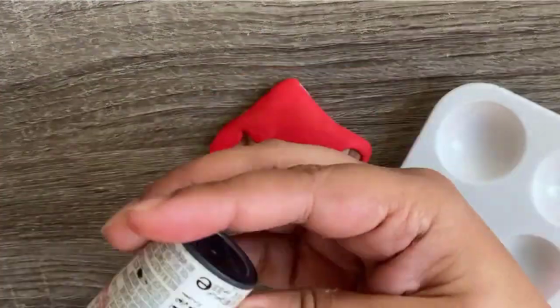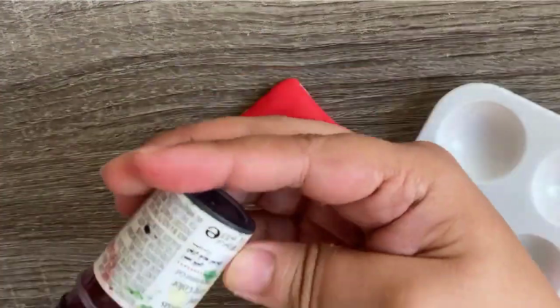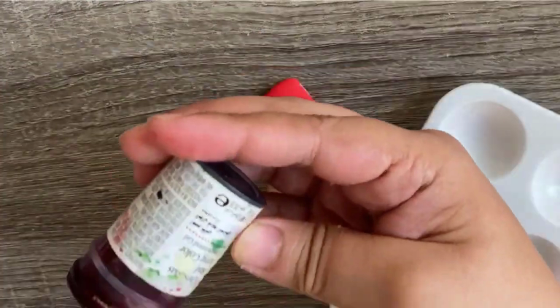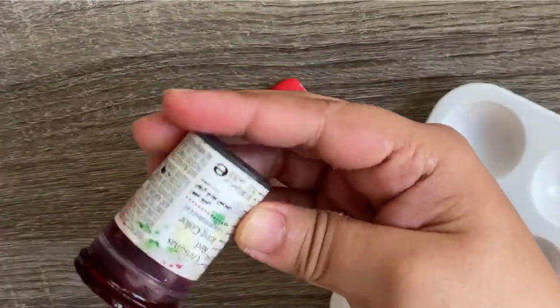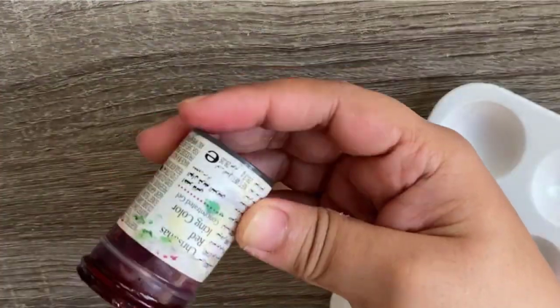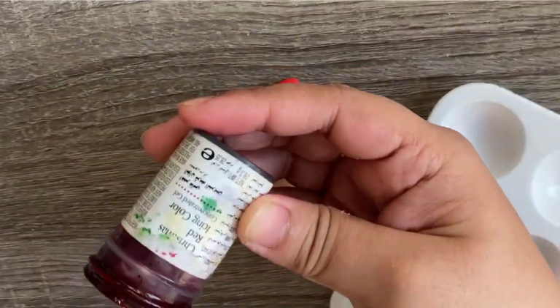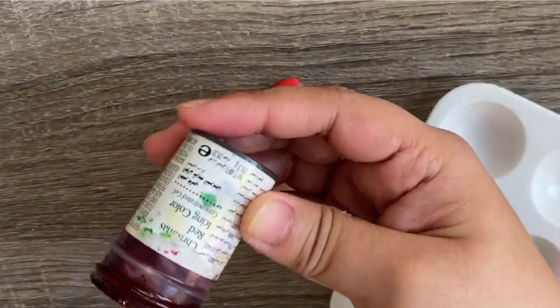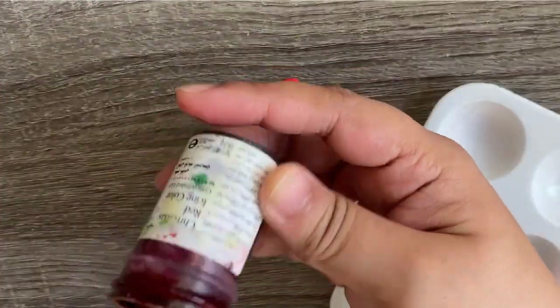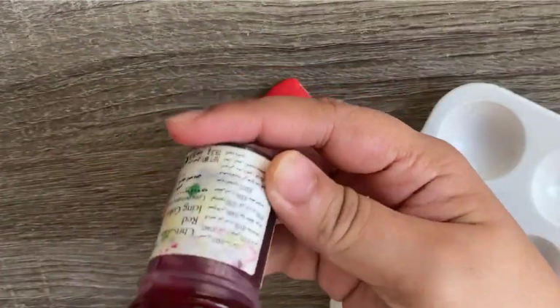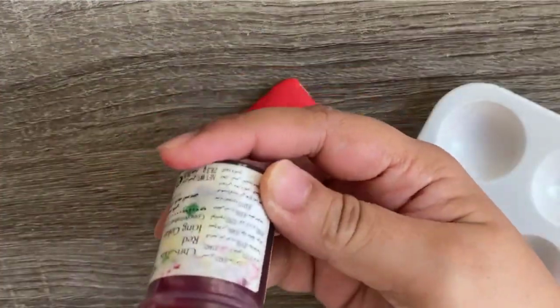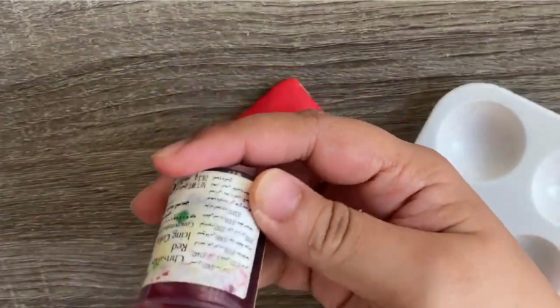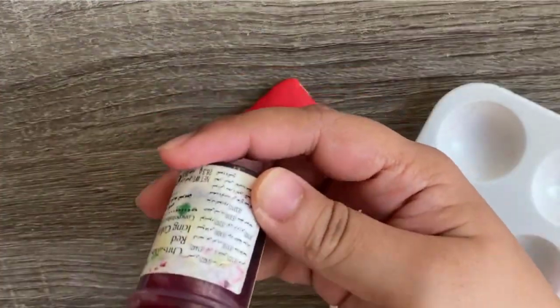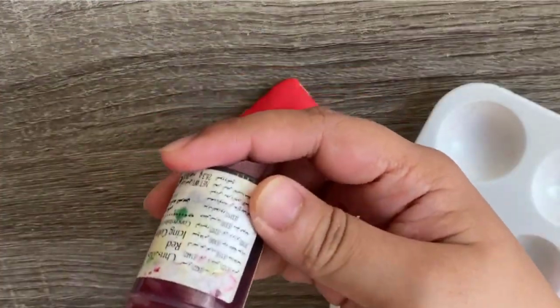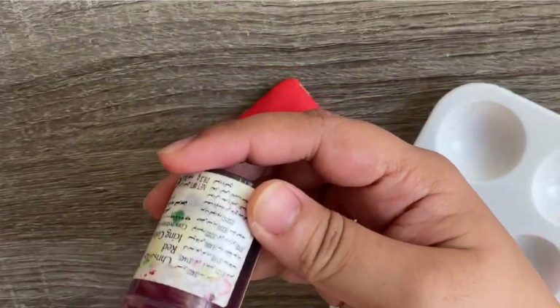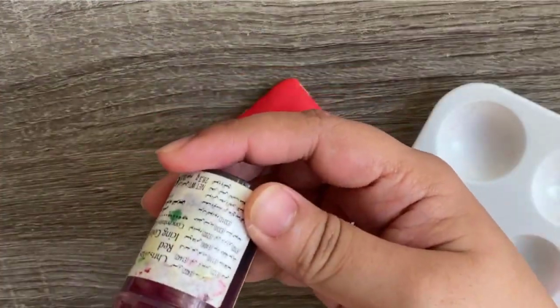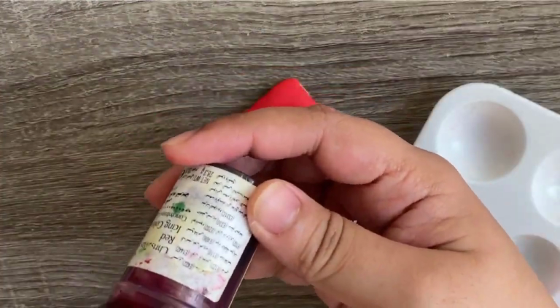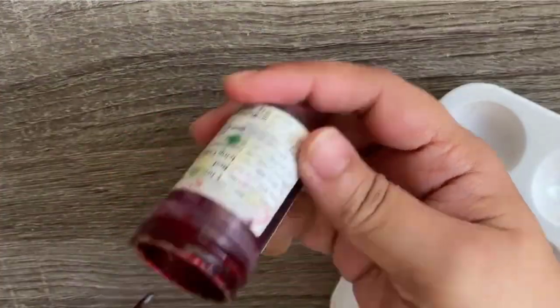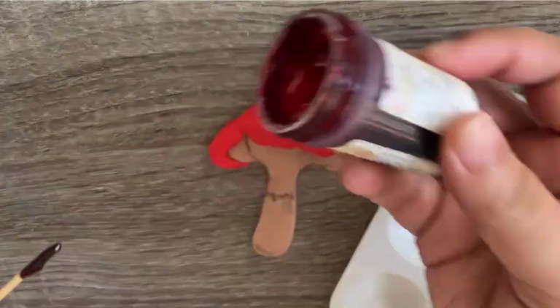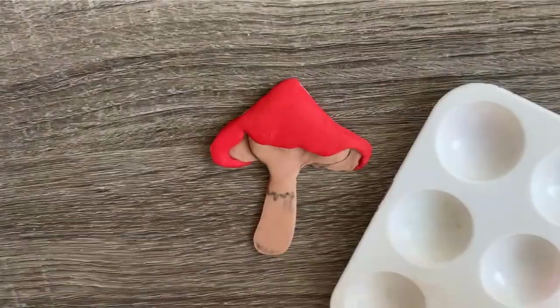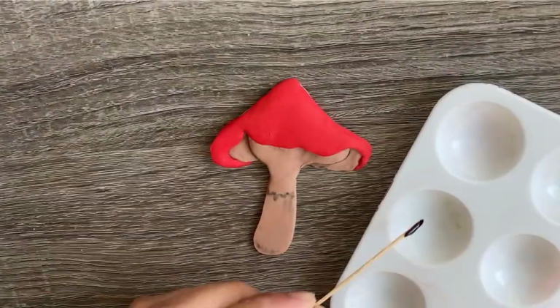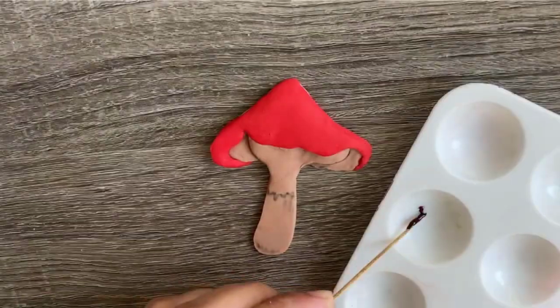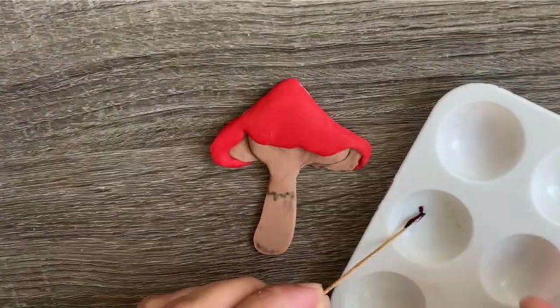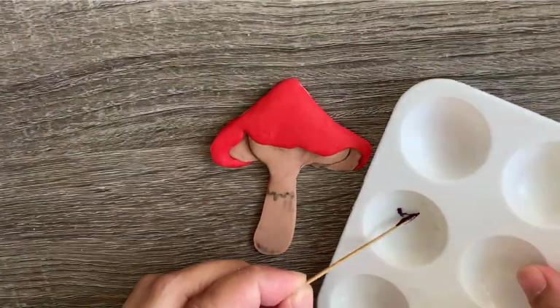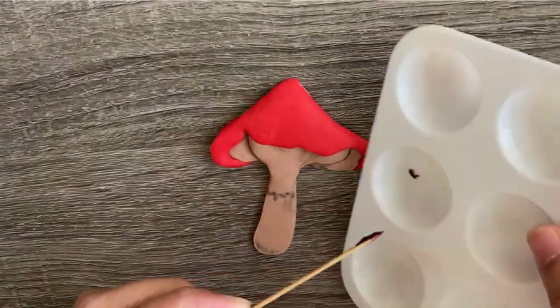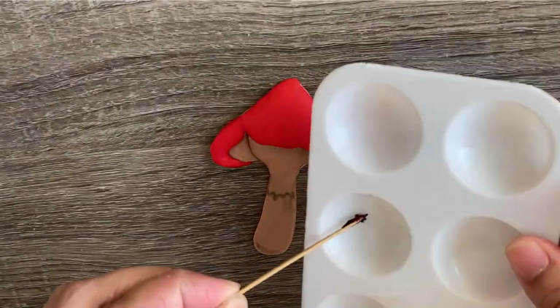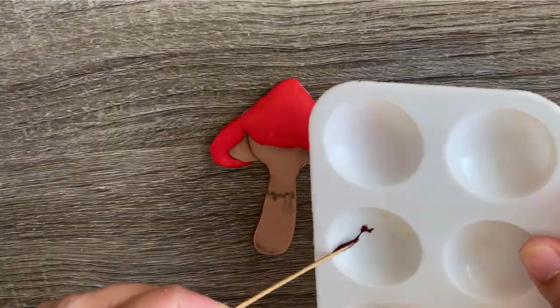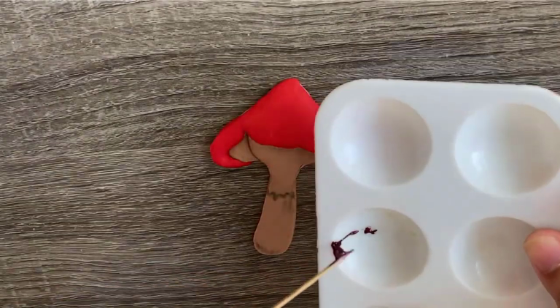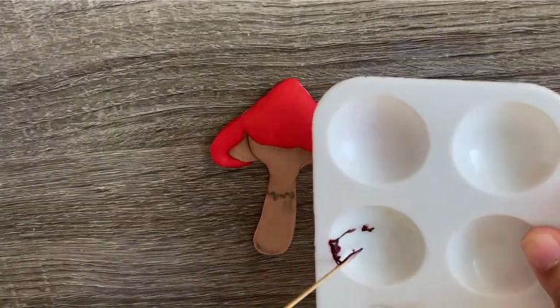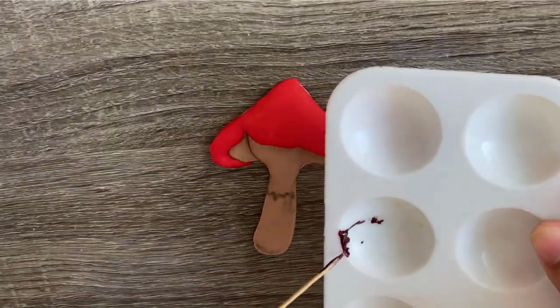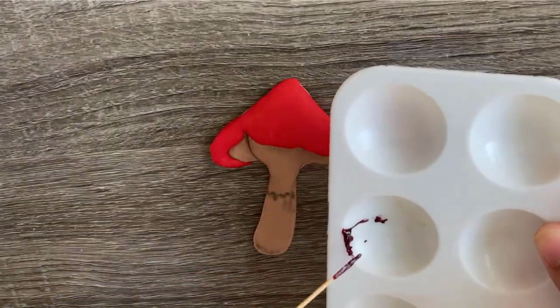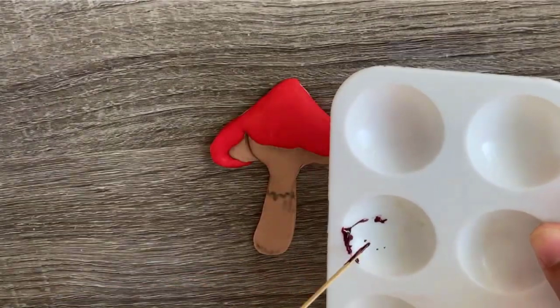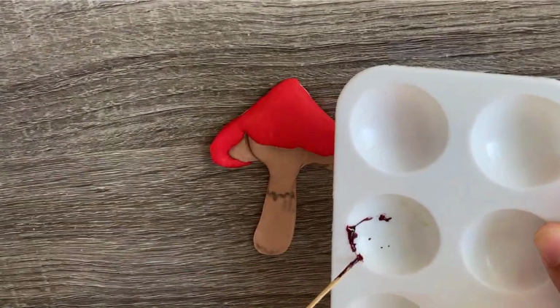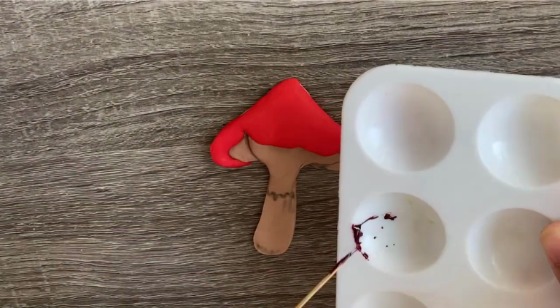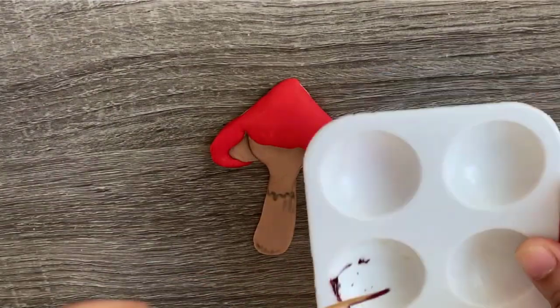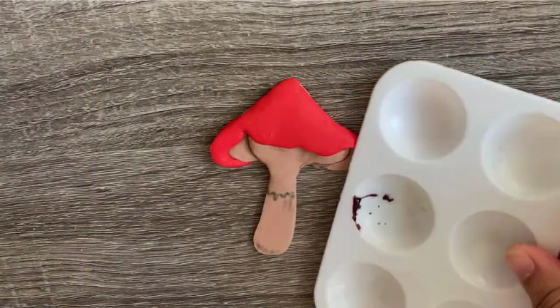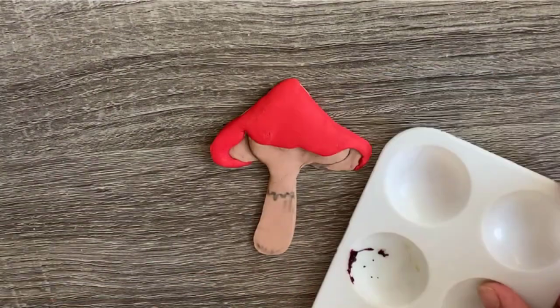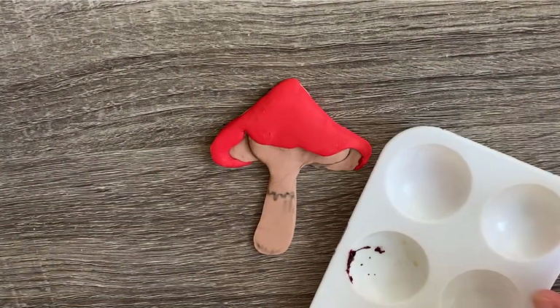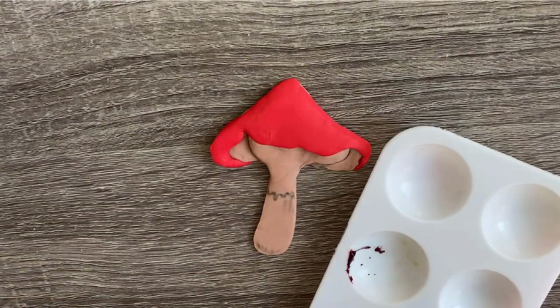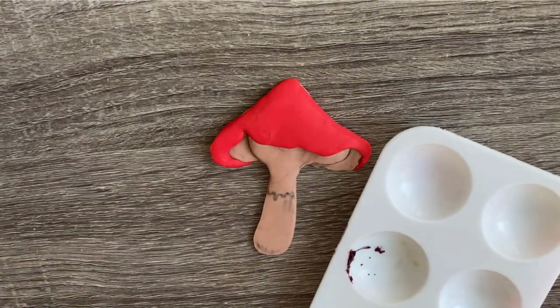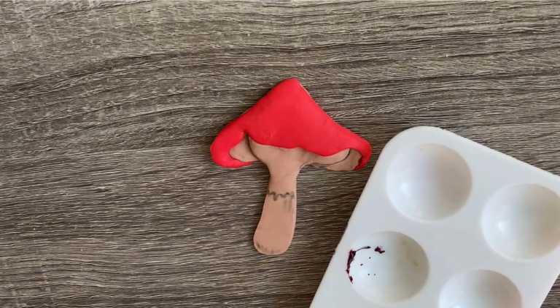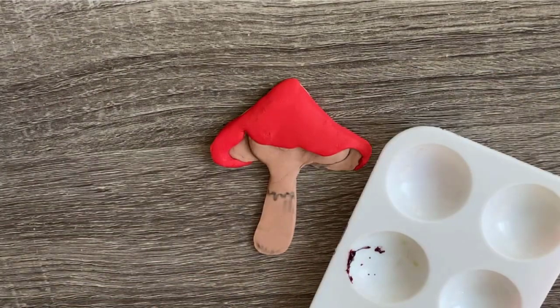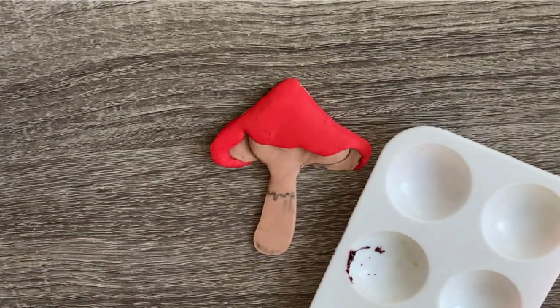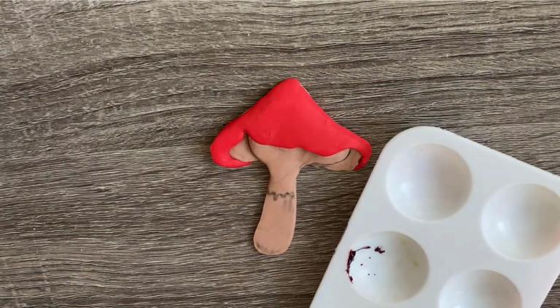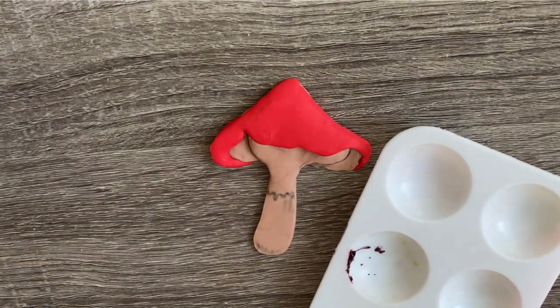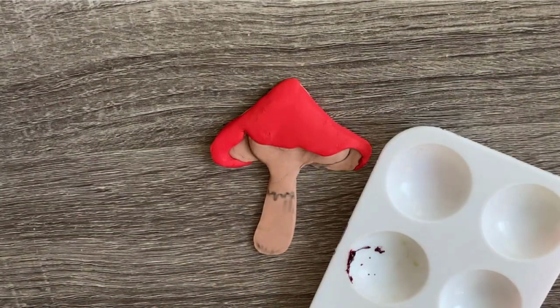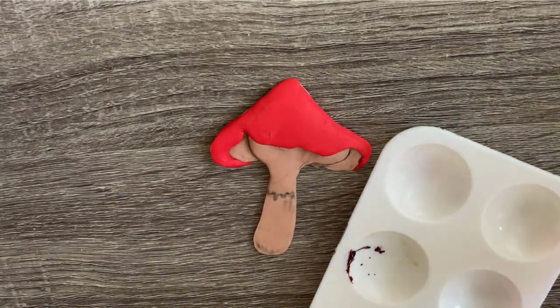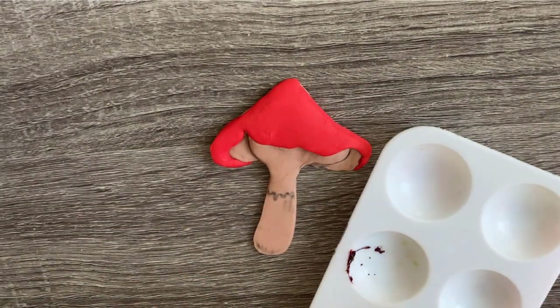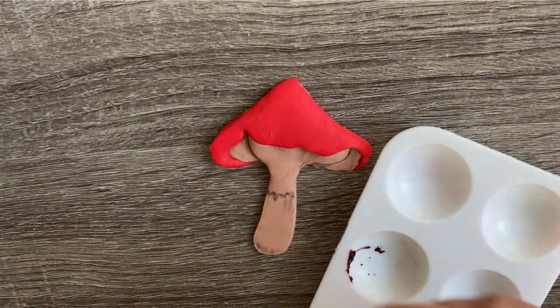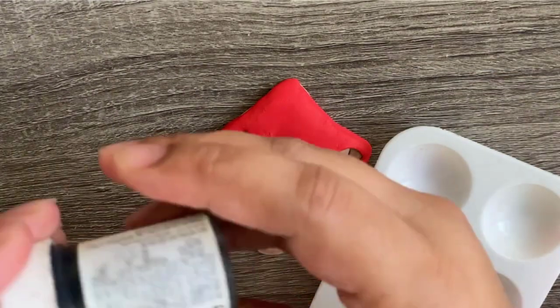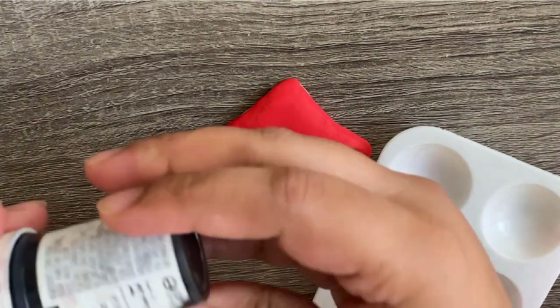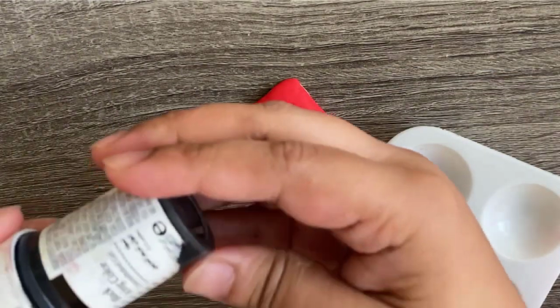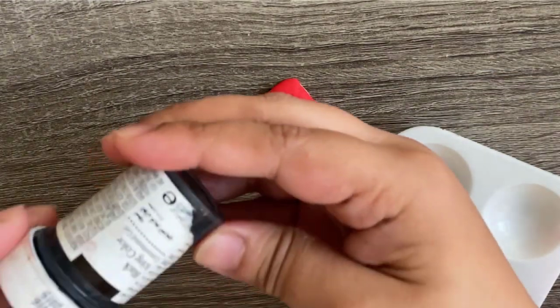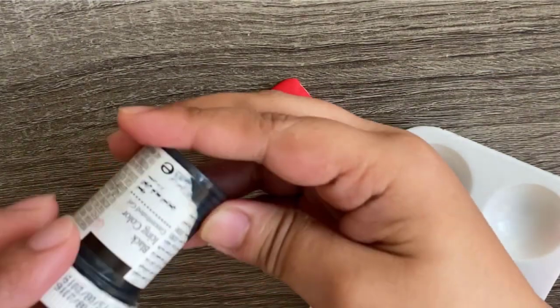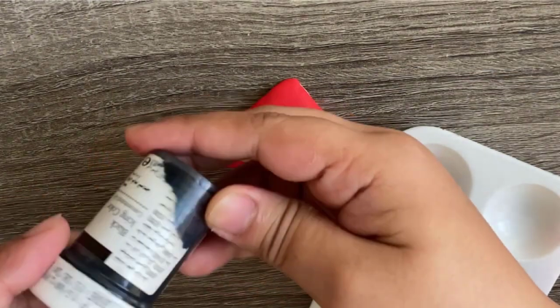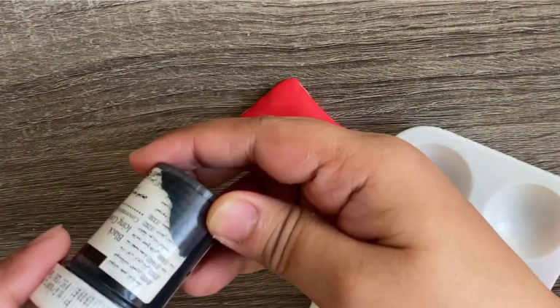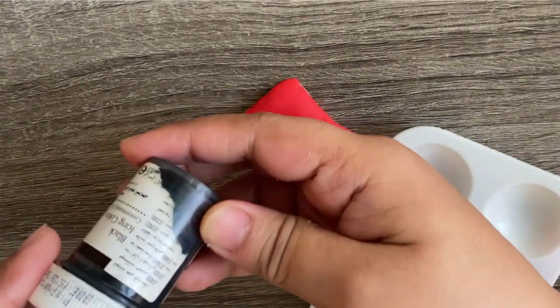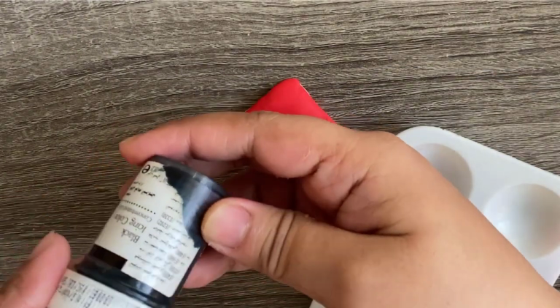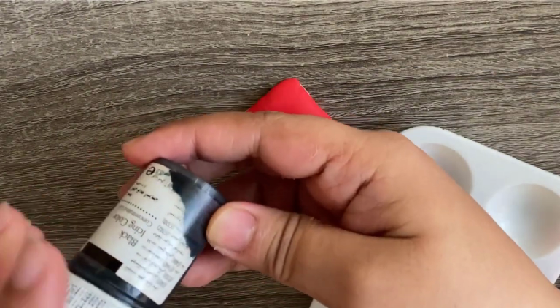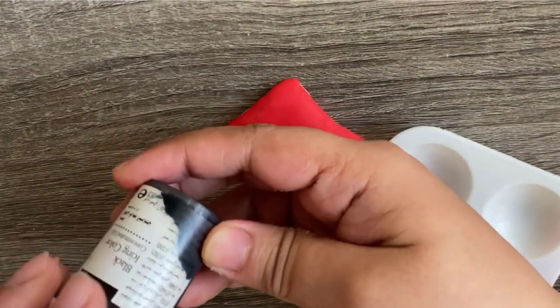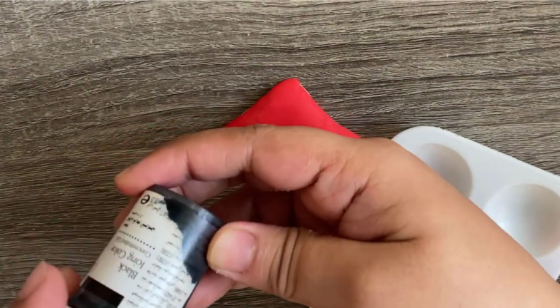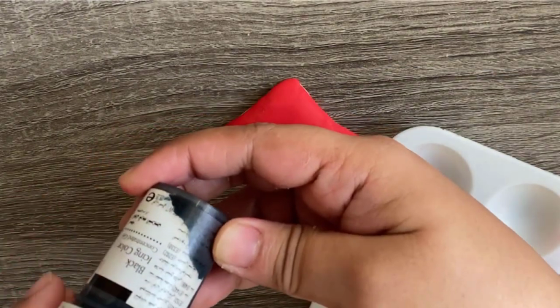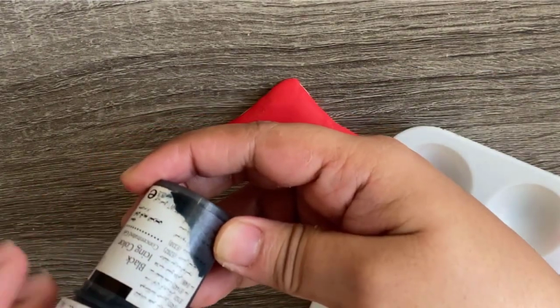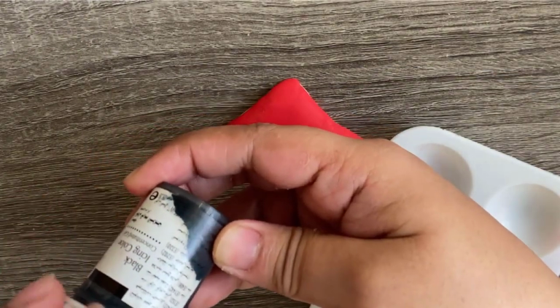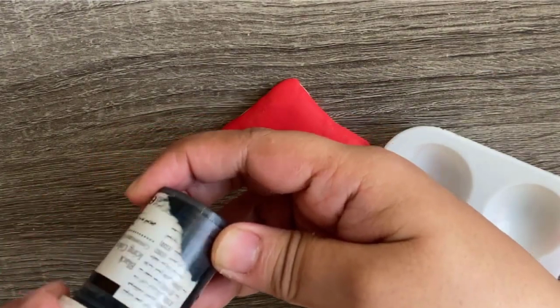Now I am making a brown color by mixing red, black, and yellow gel colors.